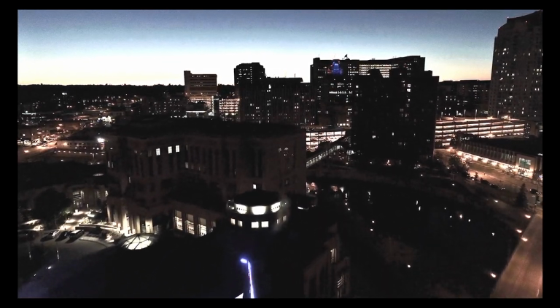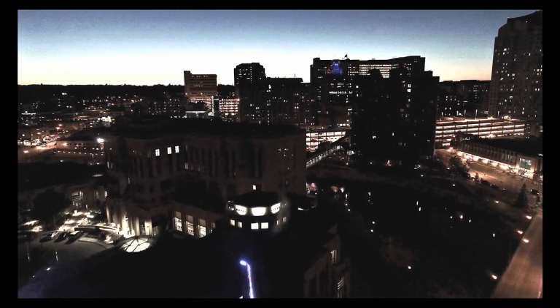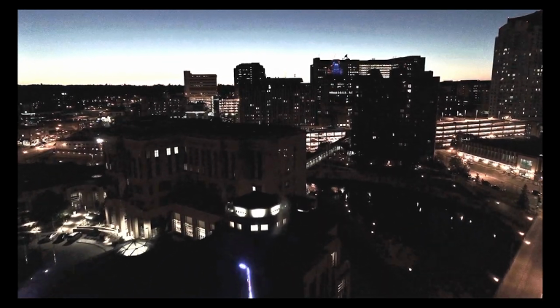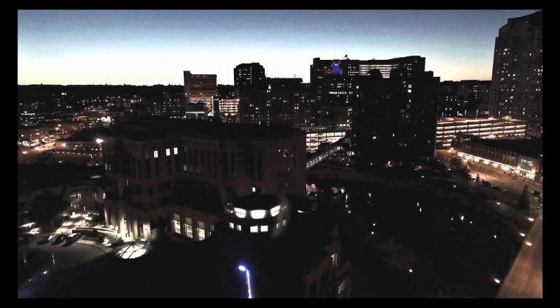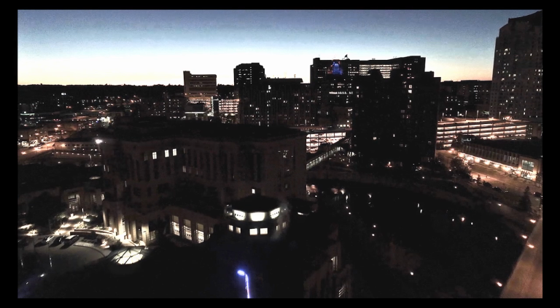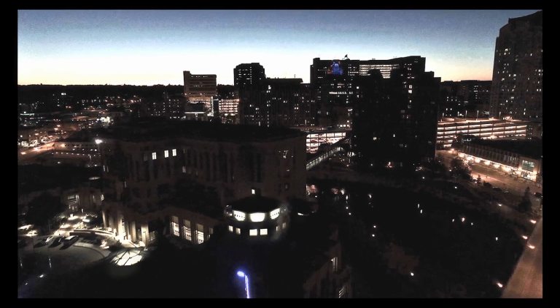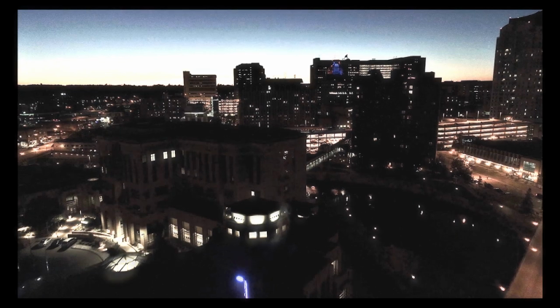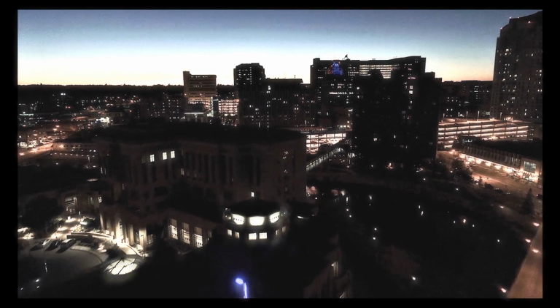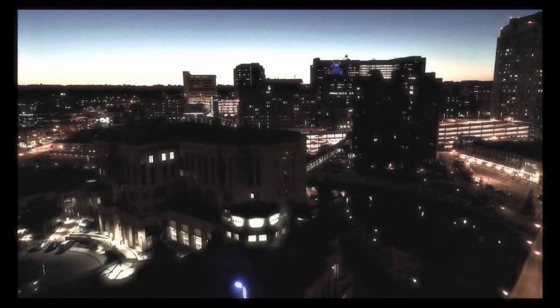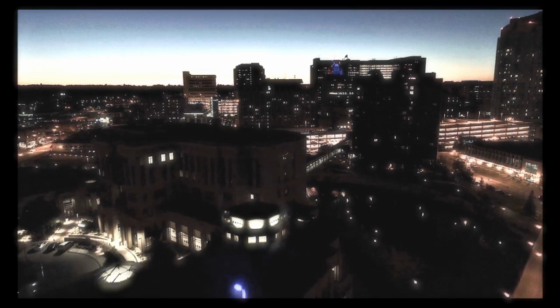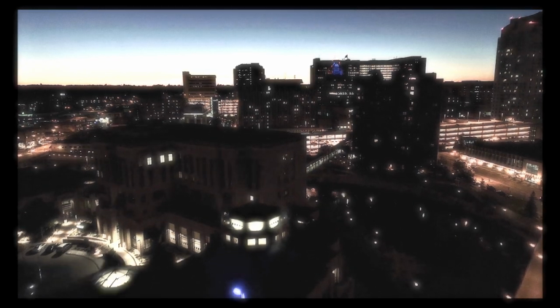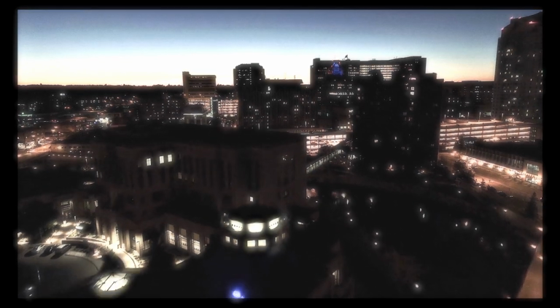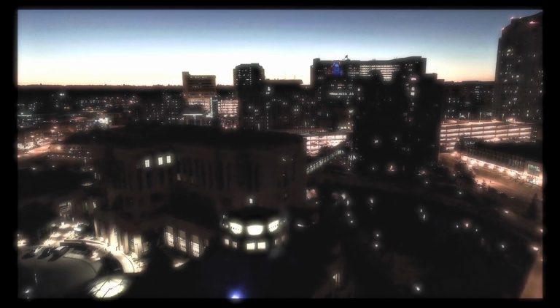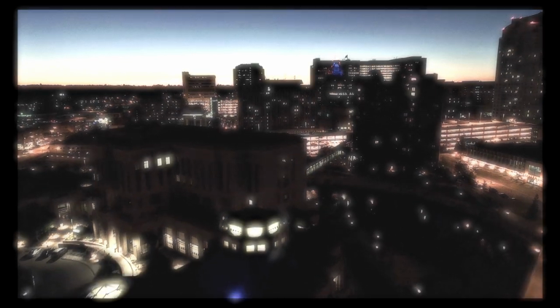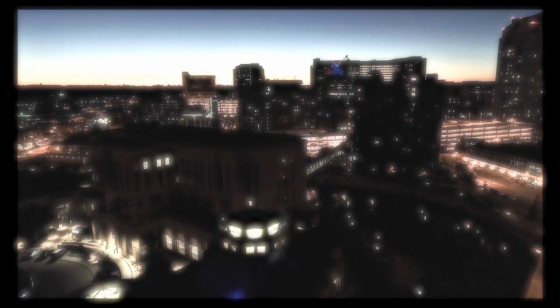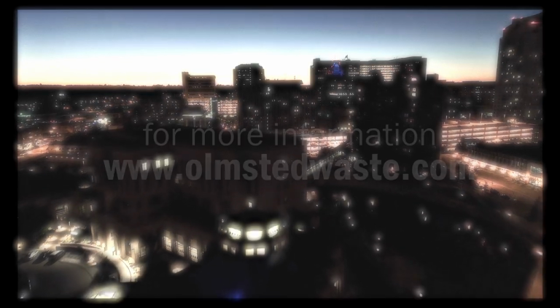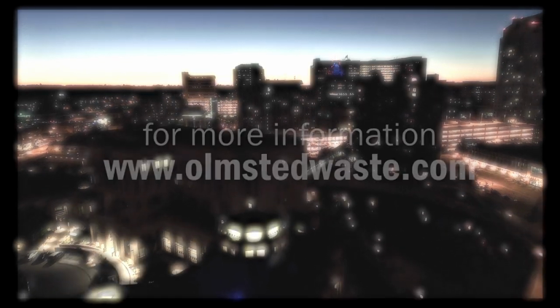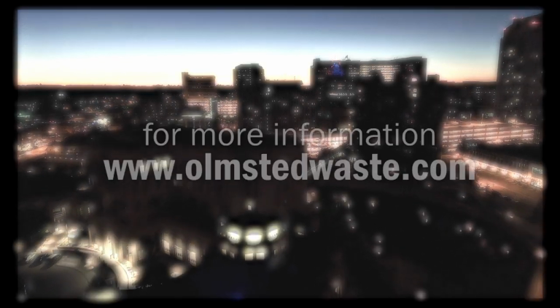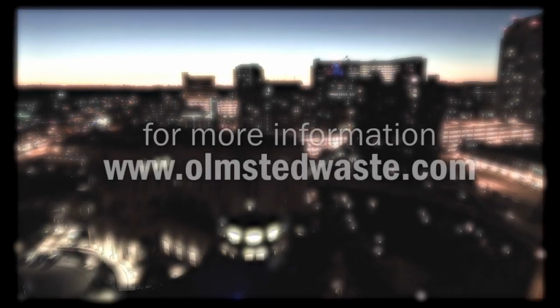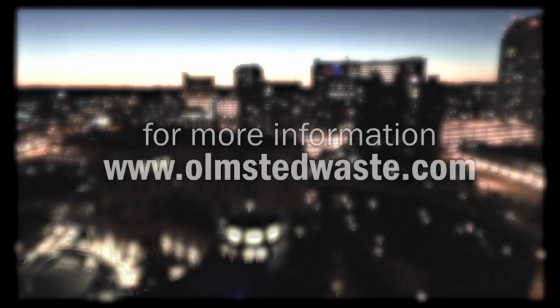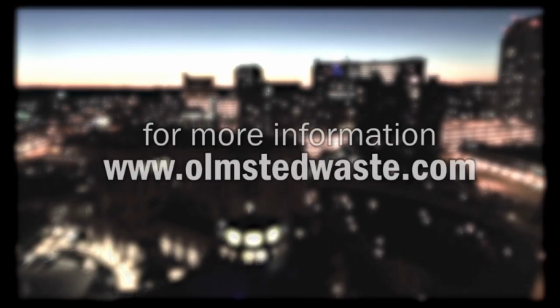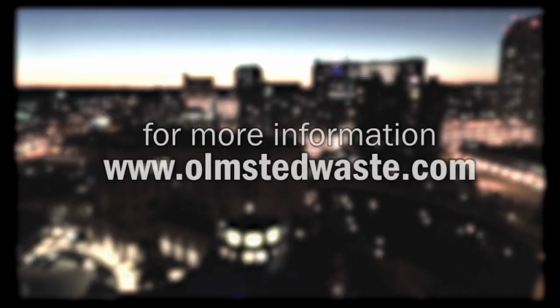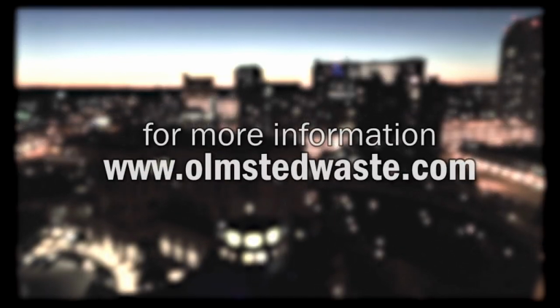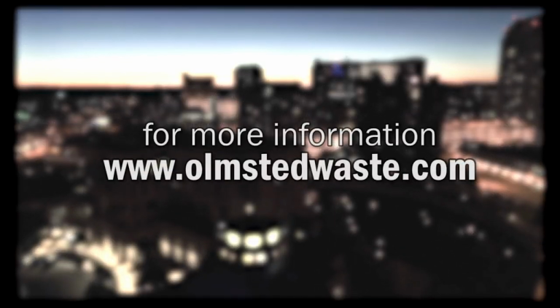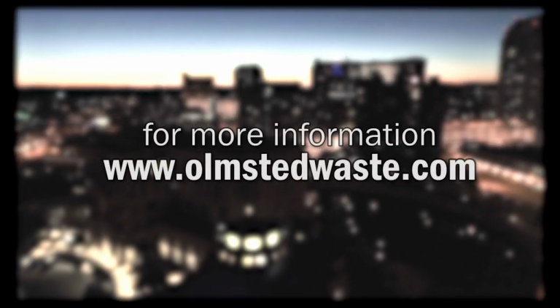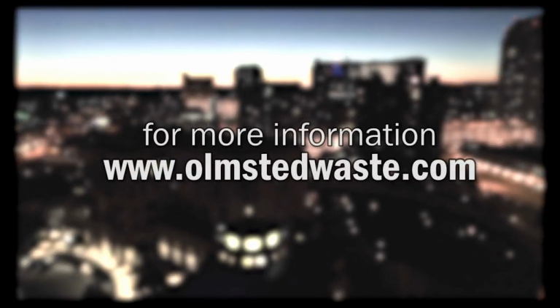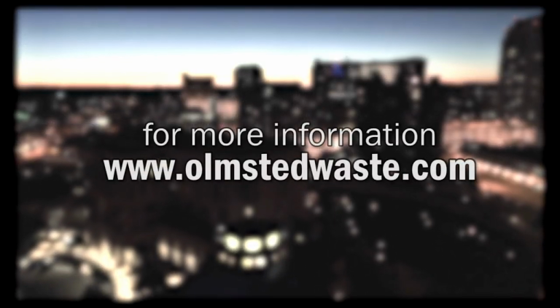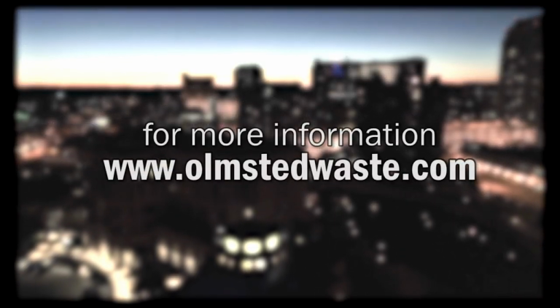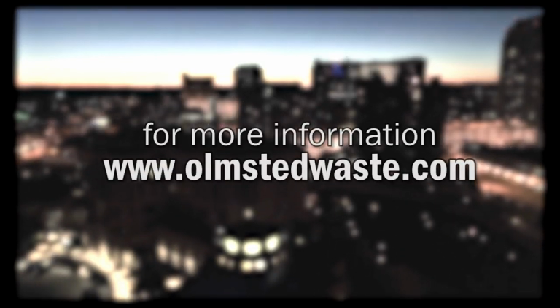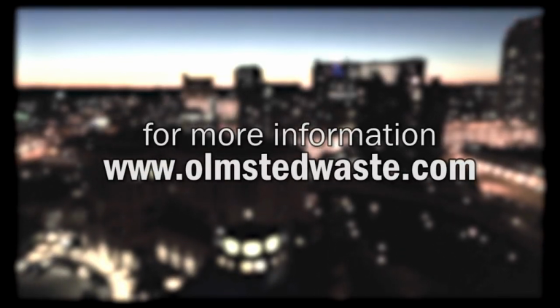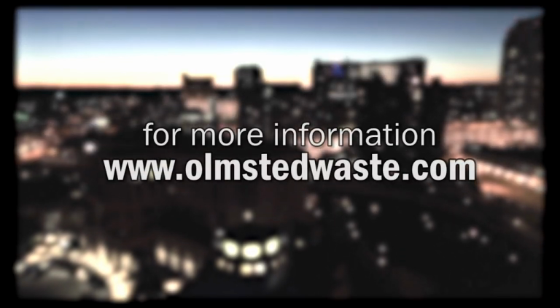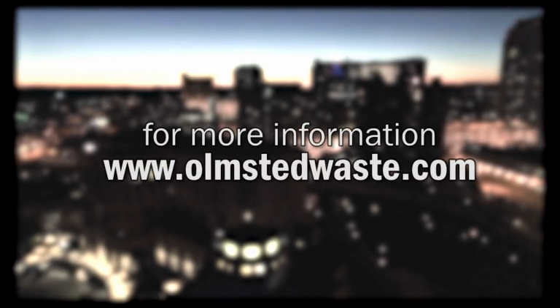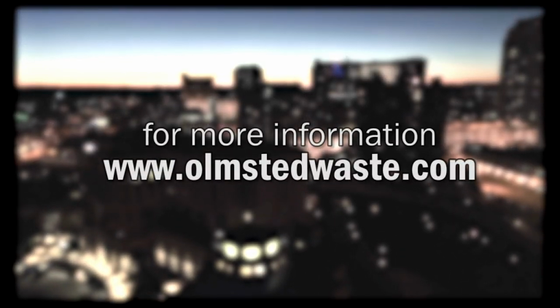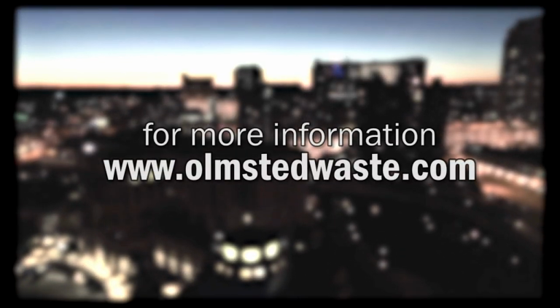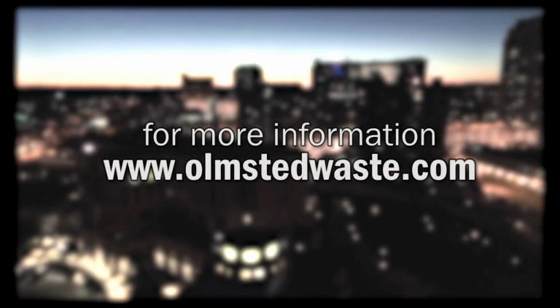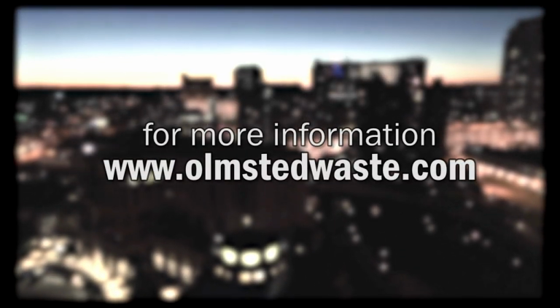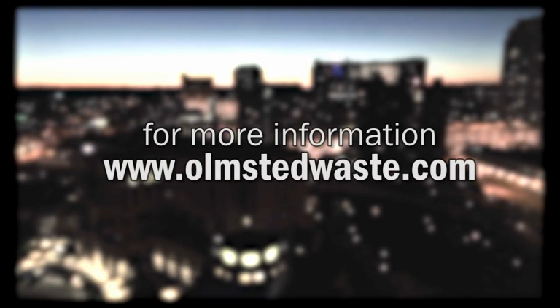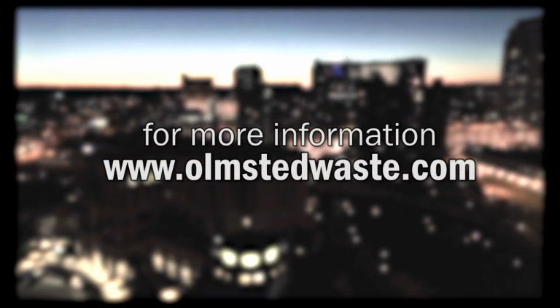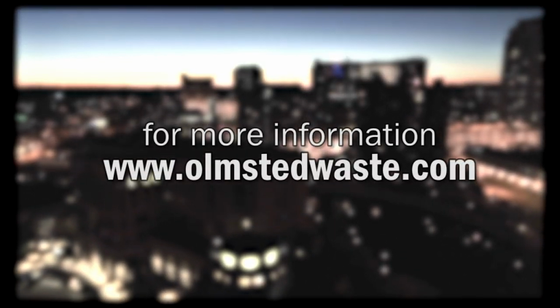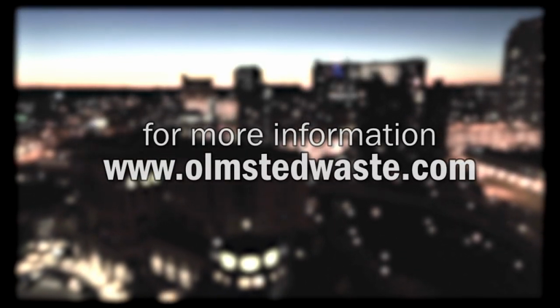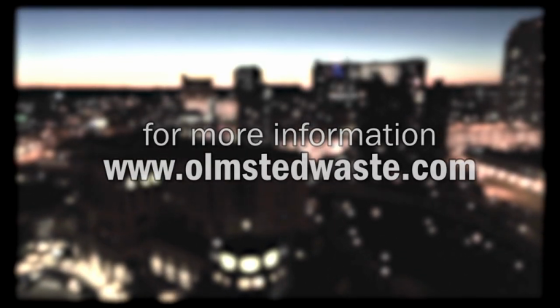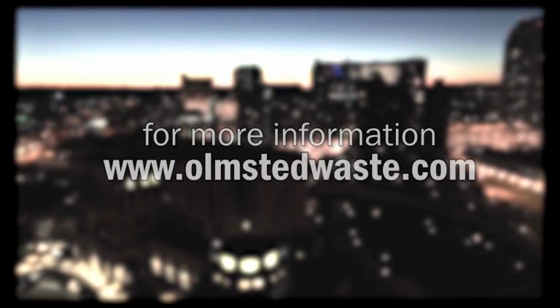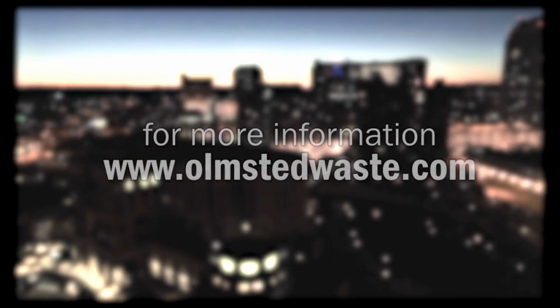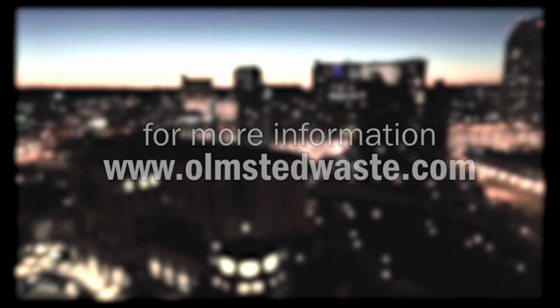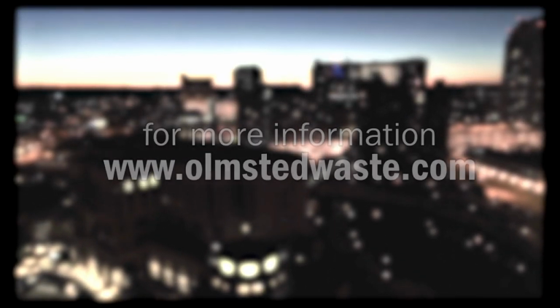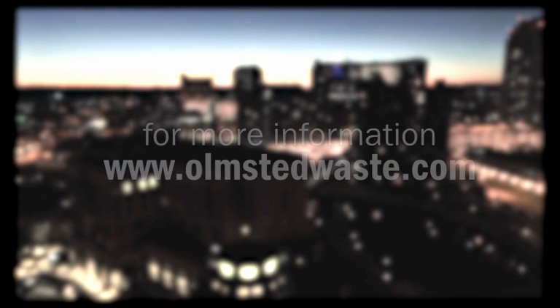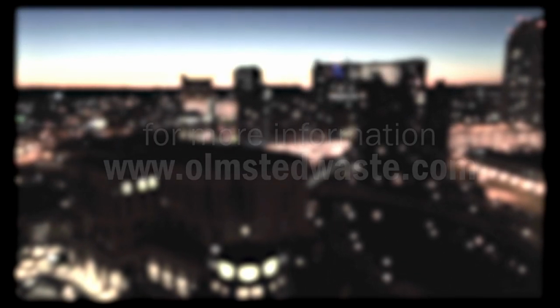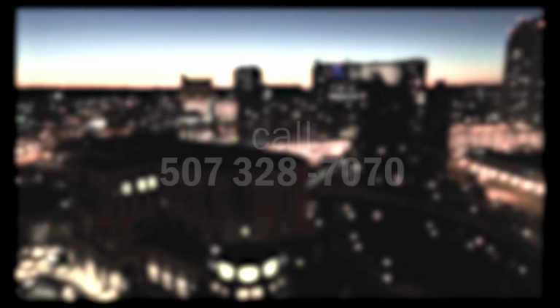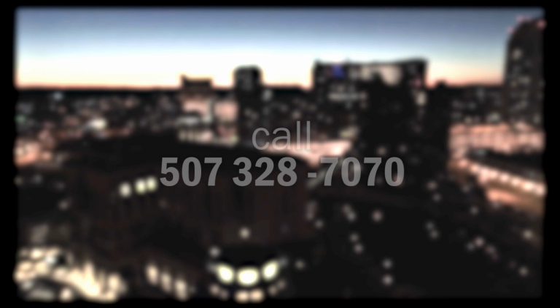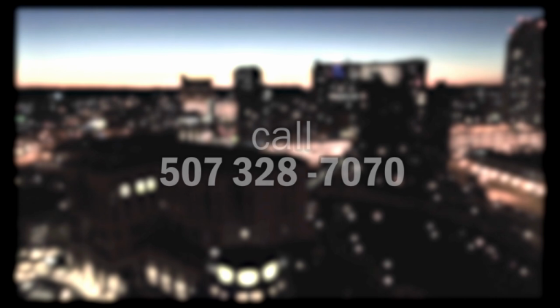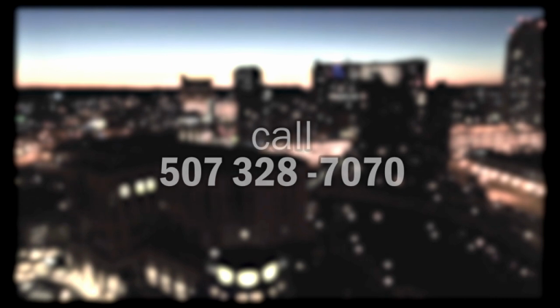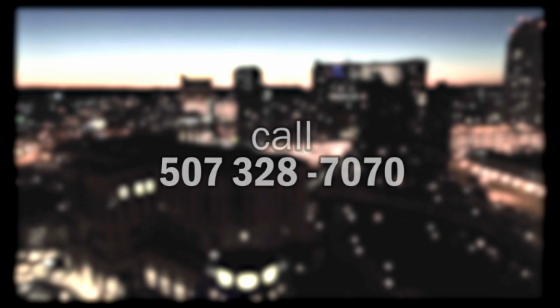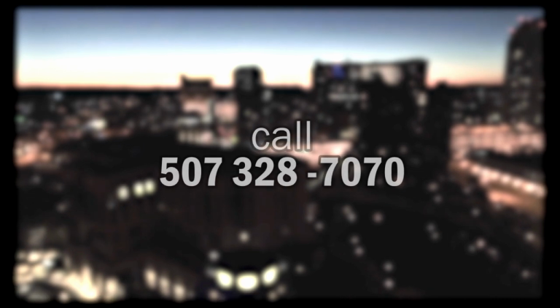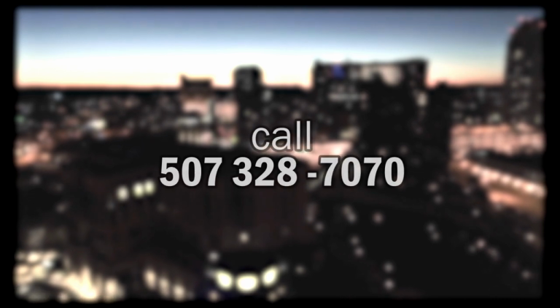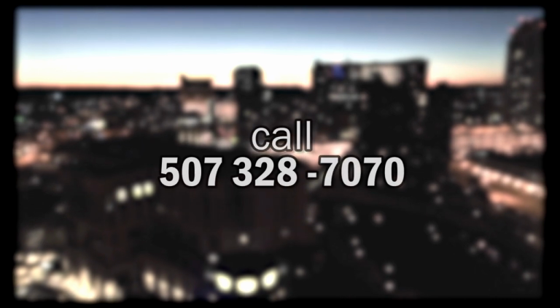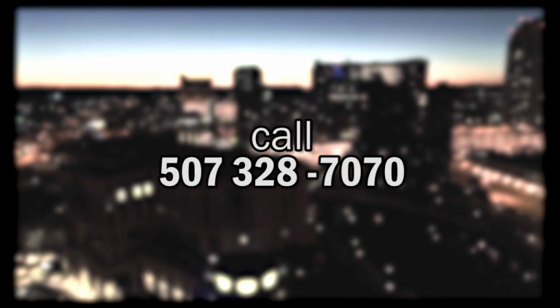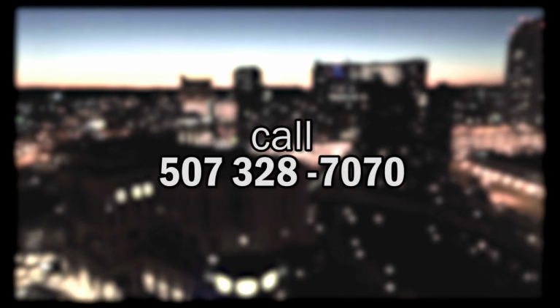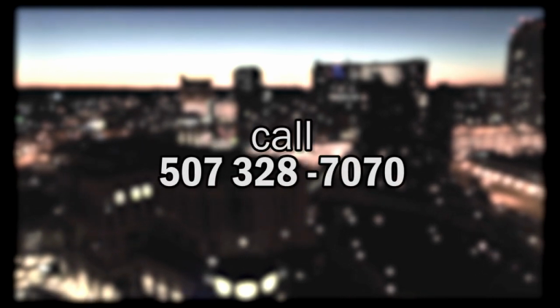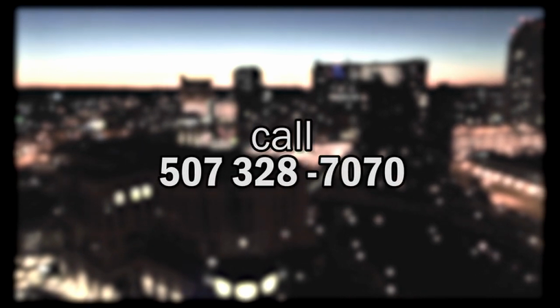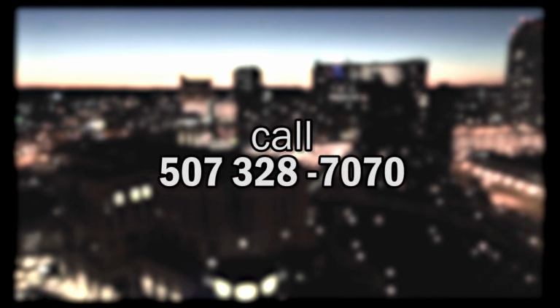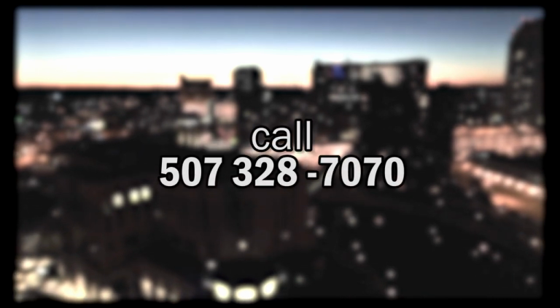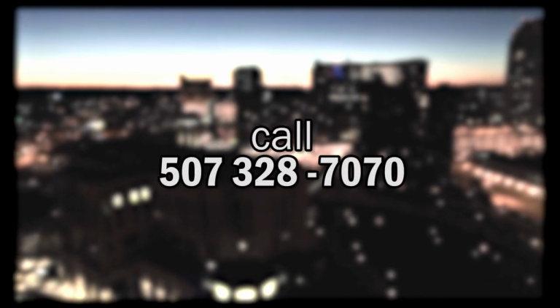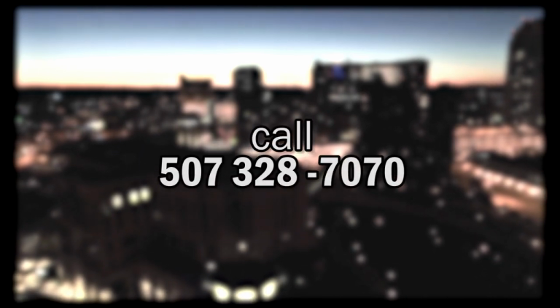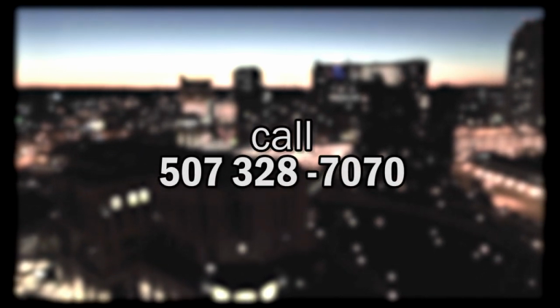For more information, please visit OlmsteadWaste.com or call 507-328-7070.